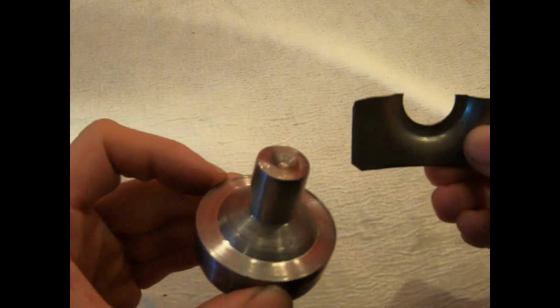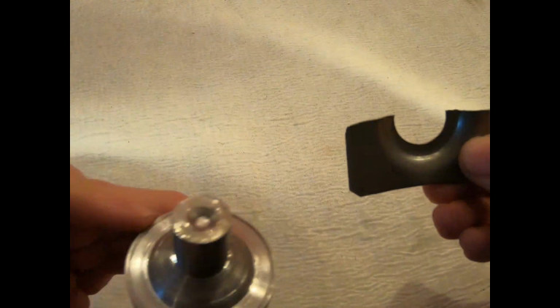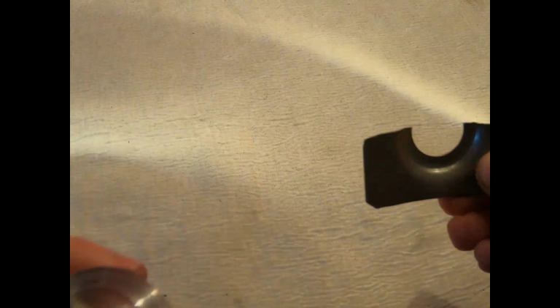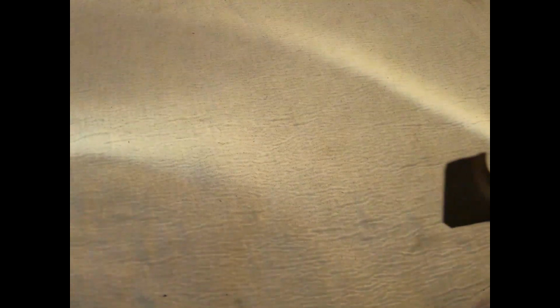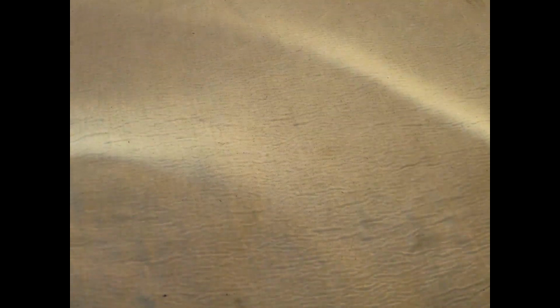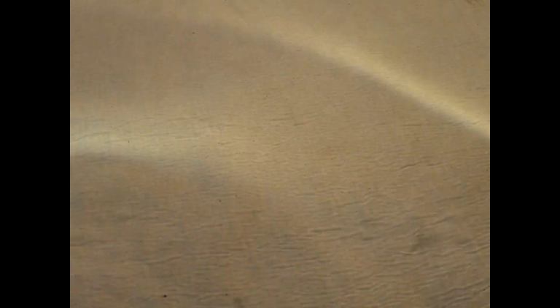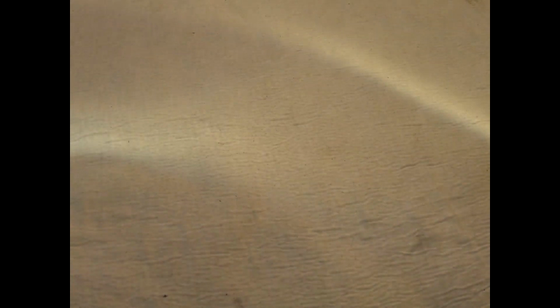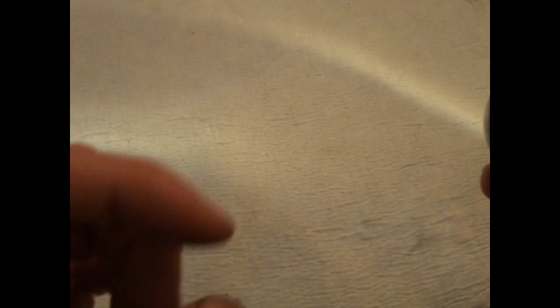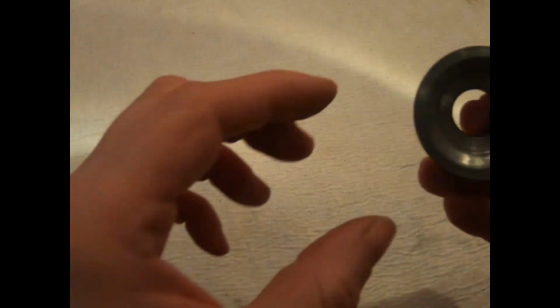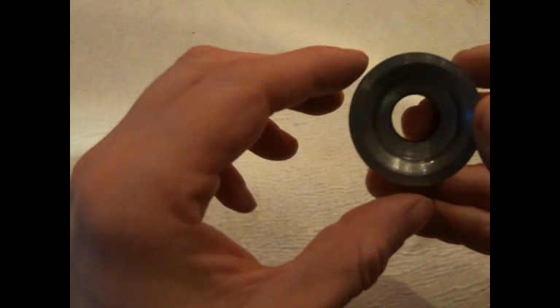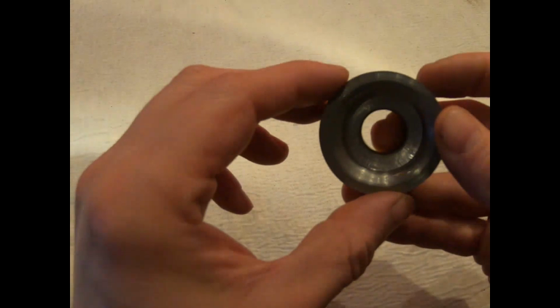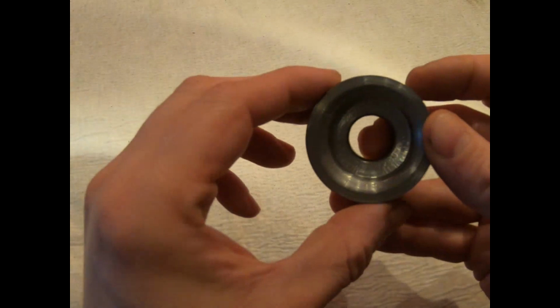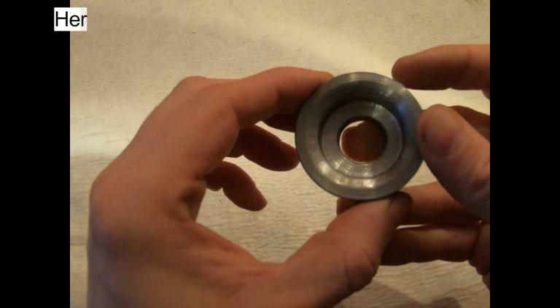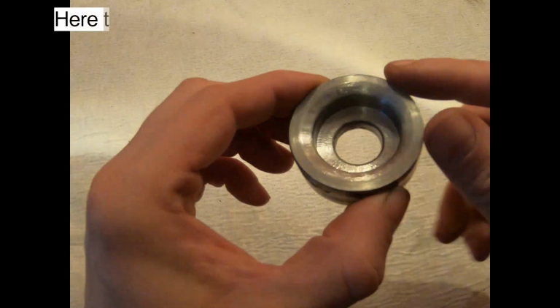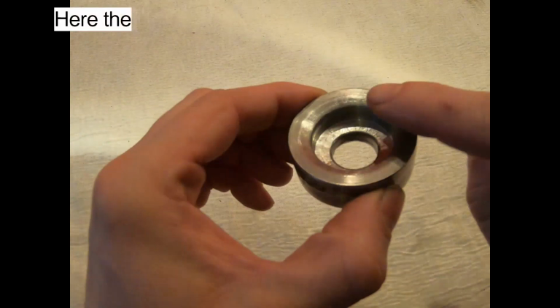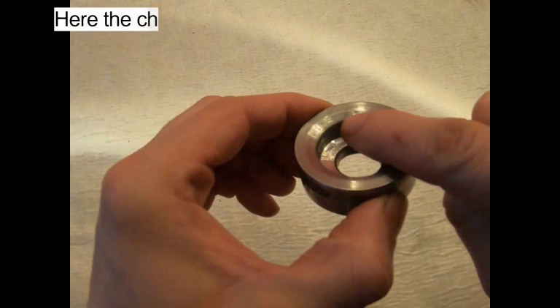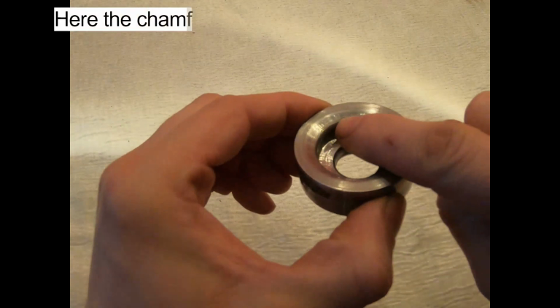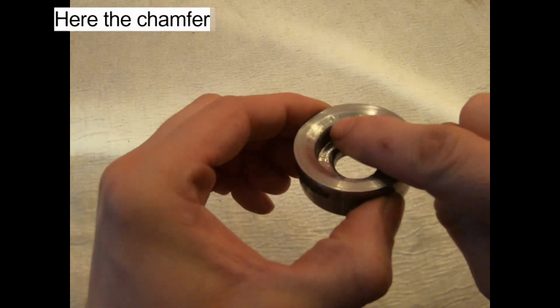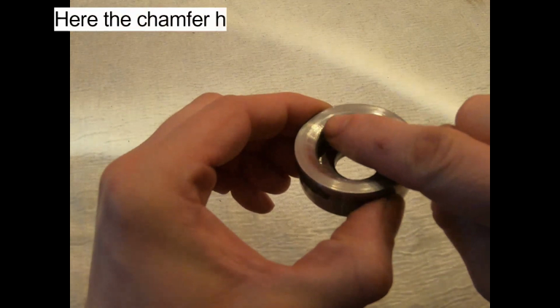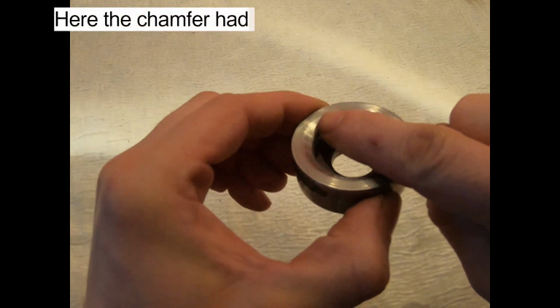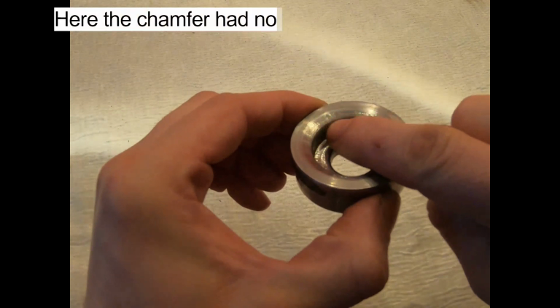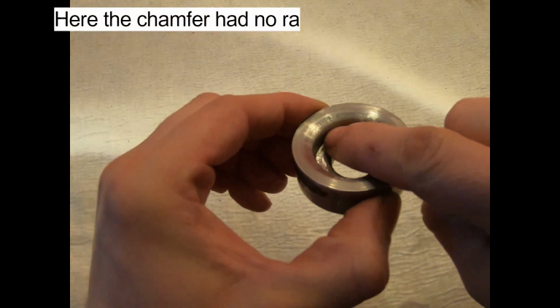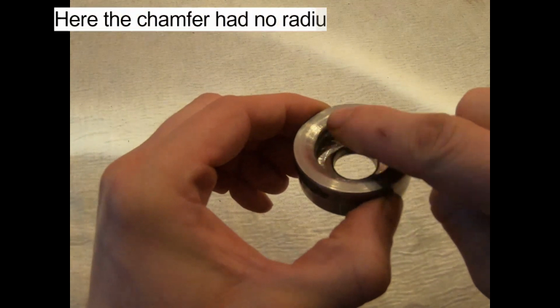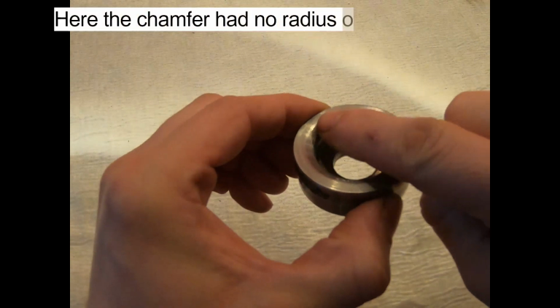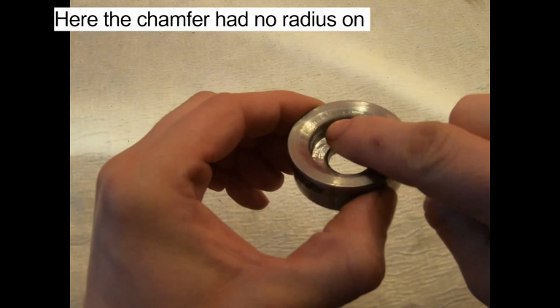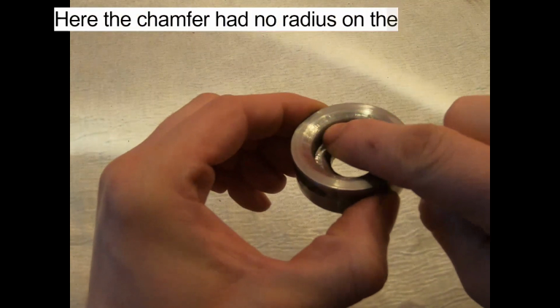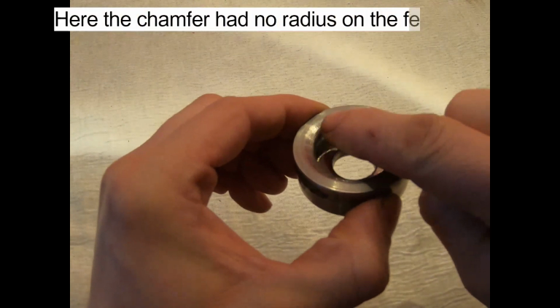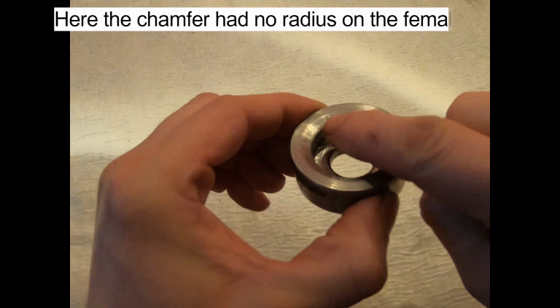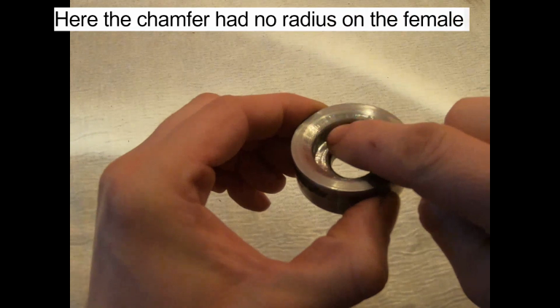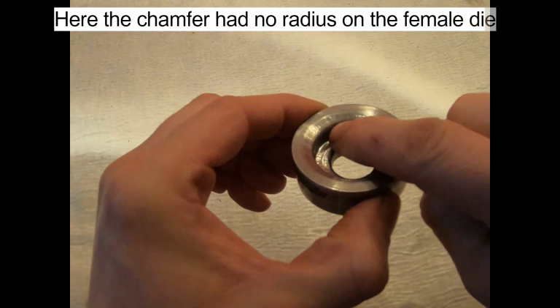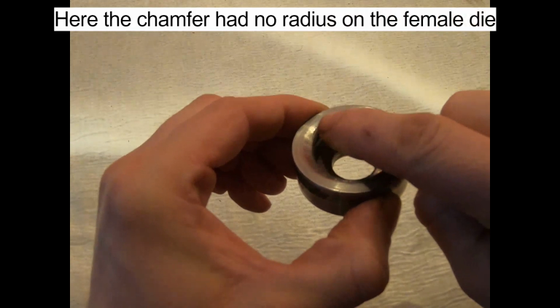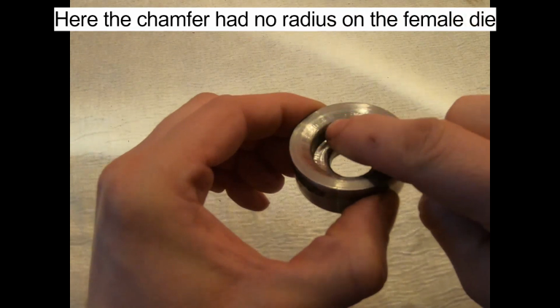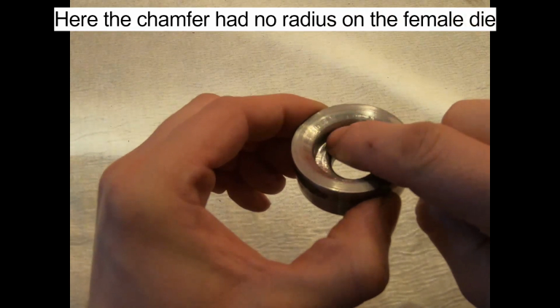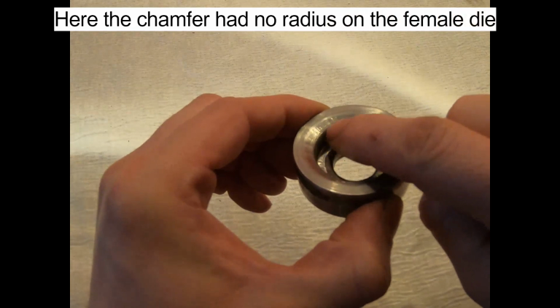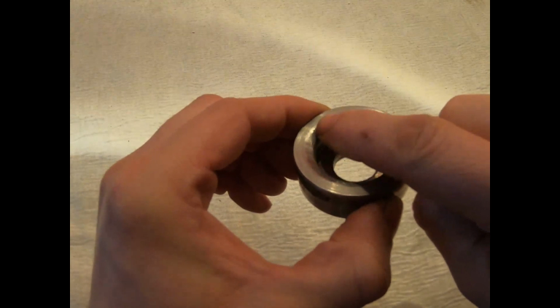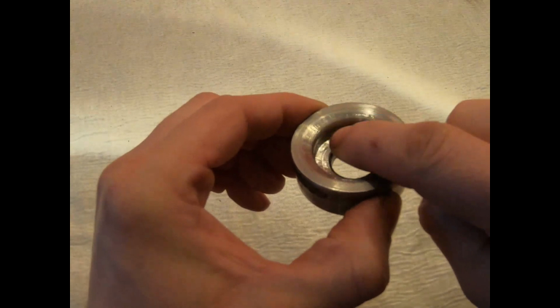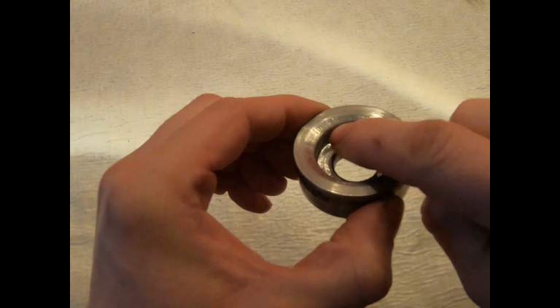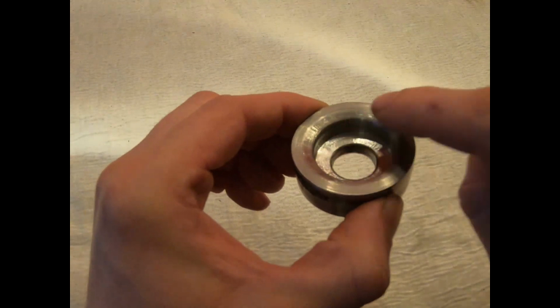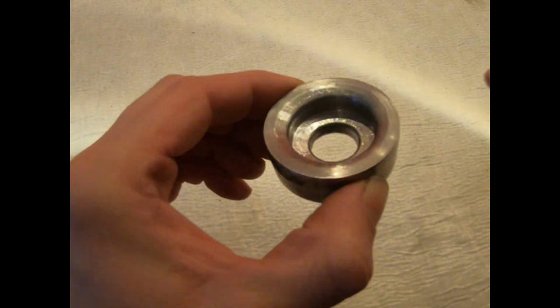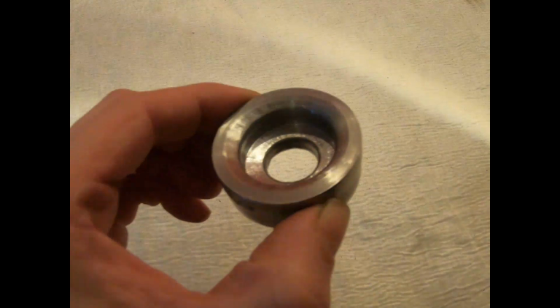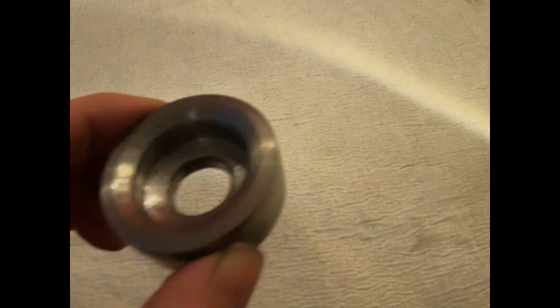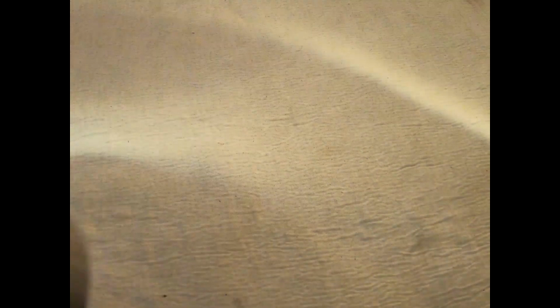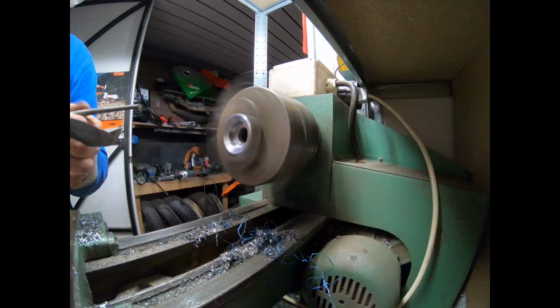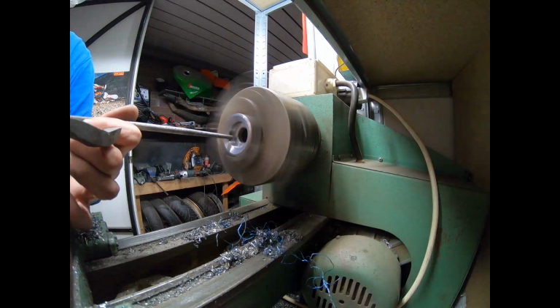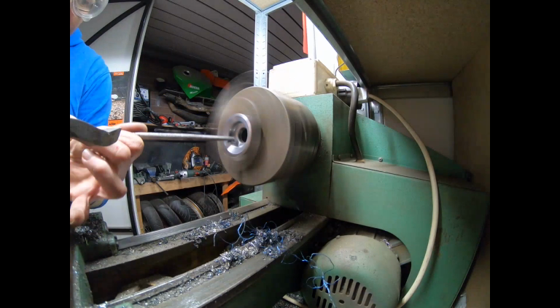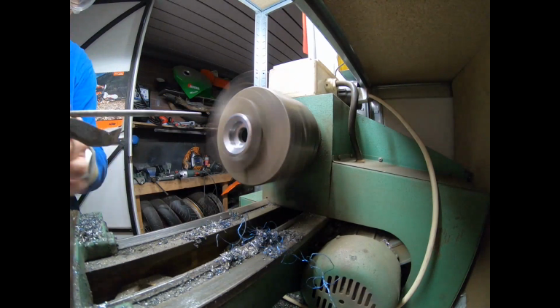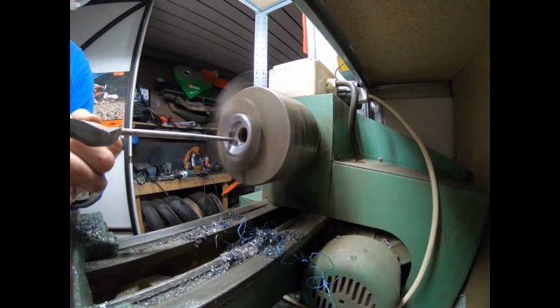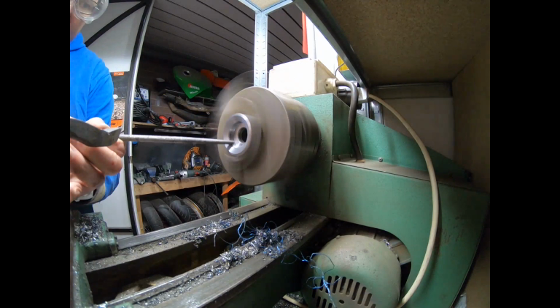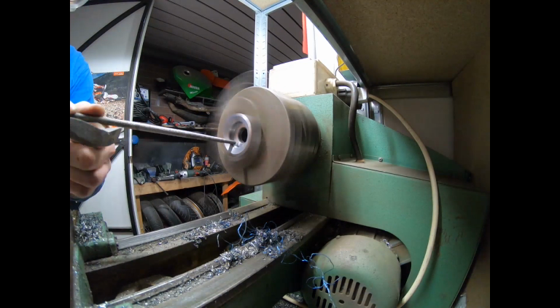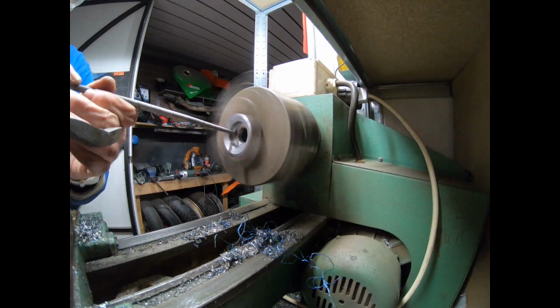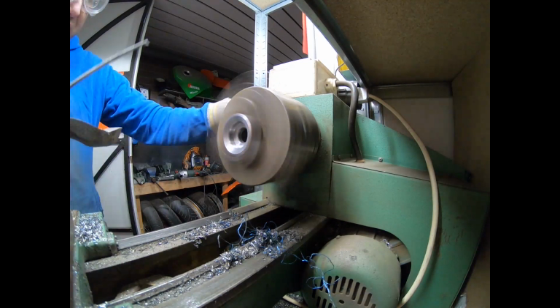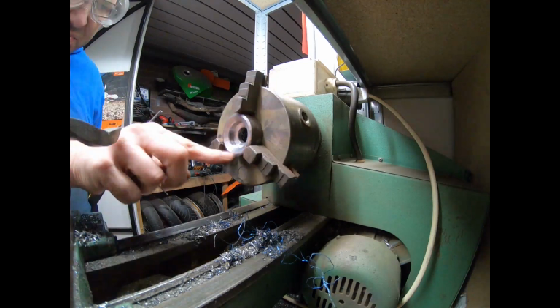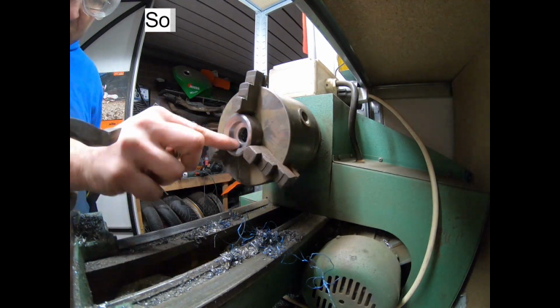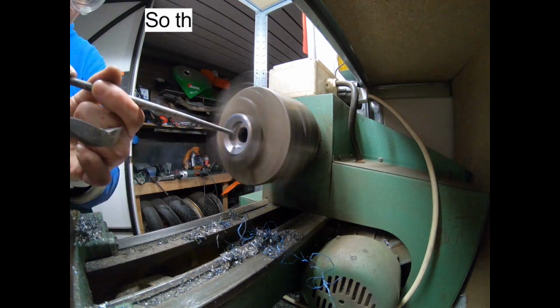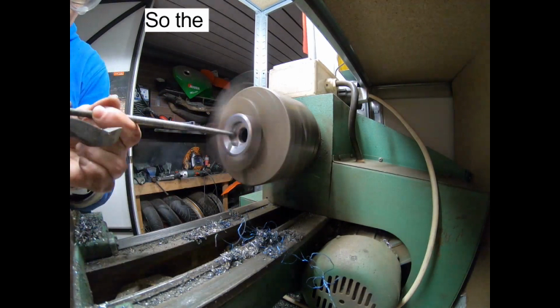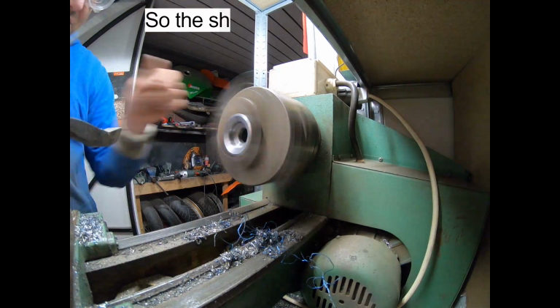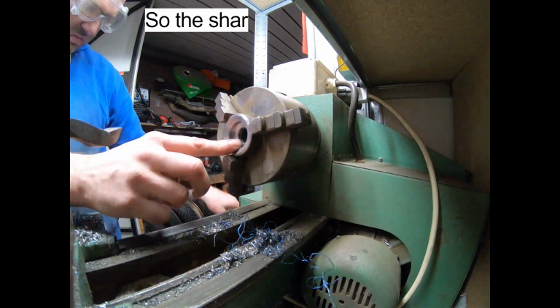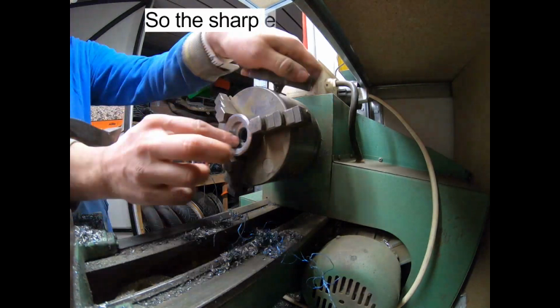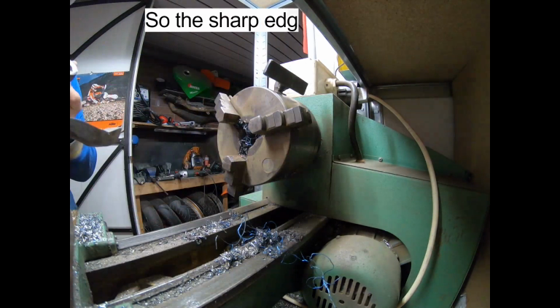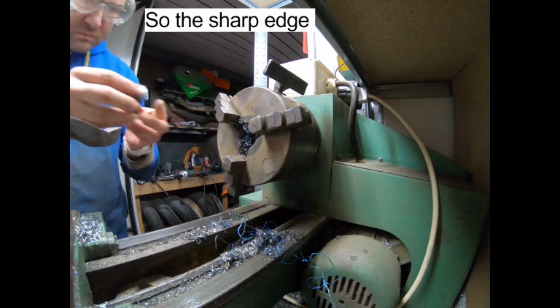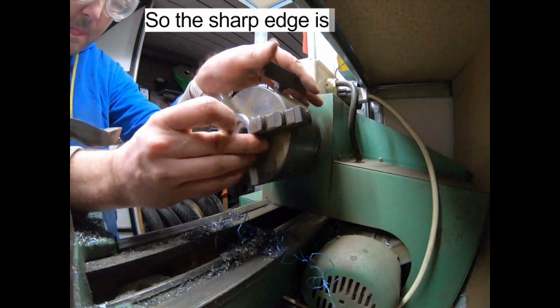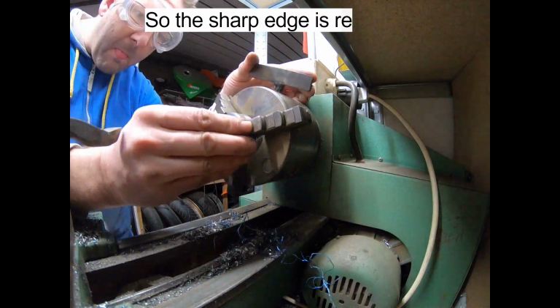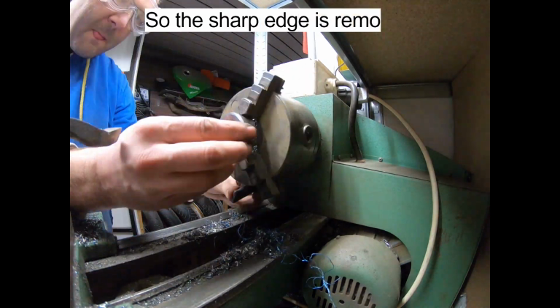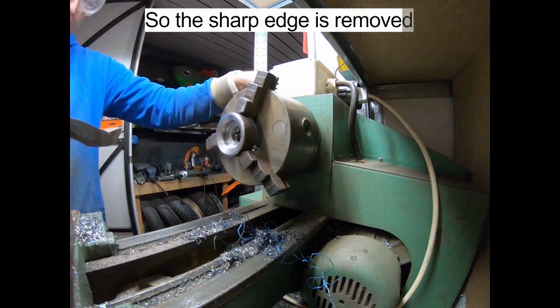Here the chamfer had no radius on the female die, so the sharp edge is removed to fix the issue.